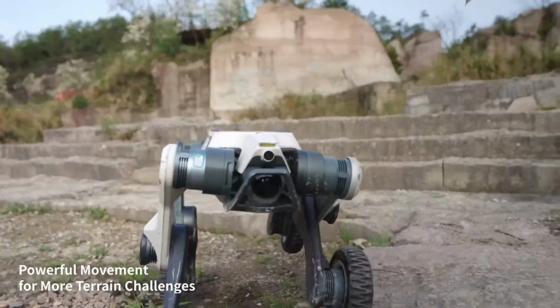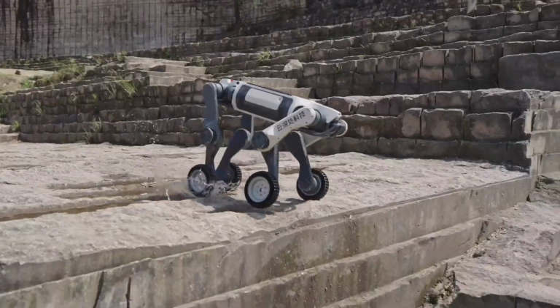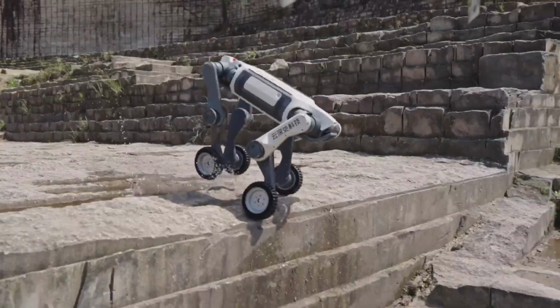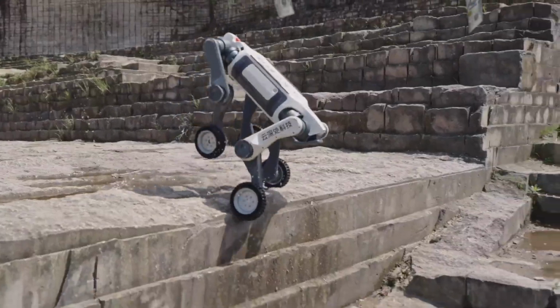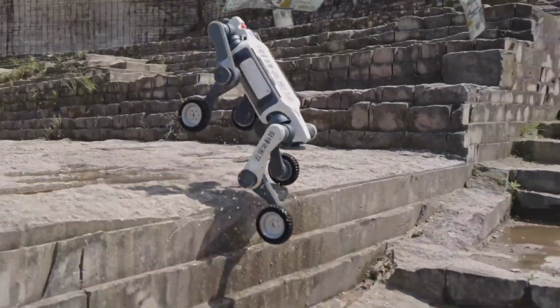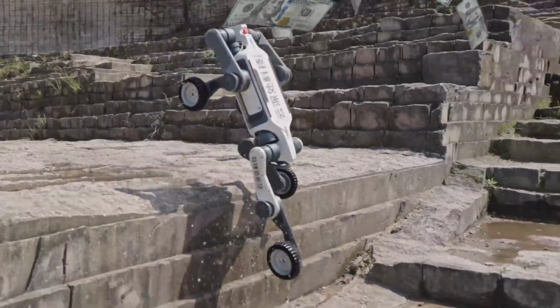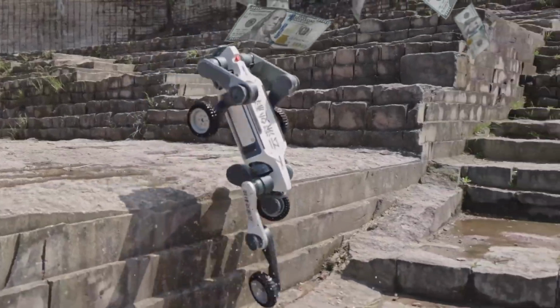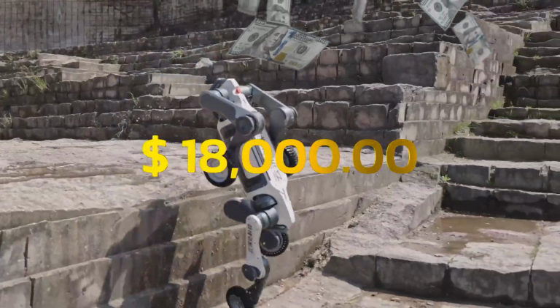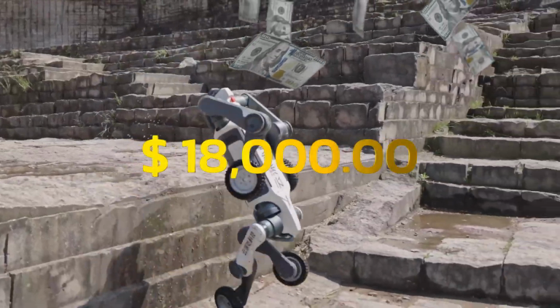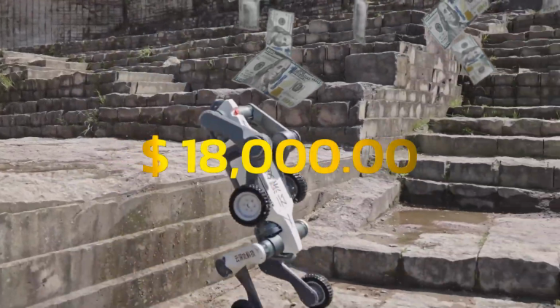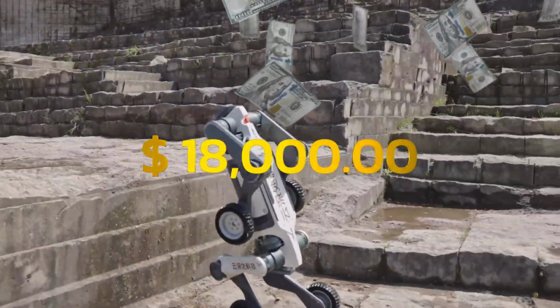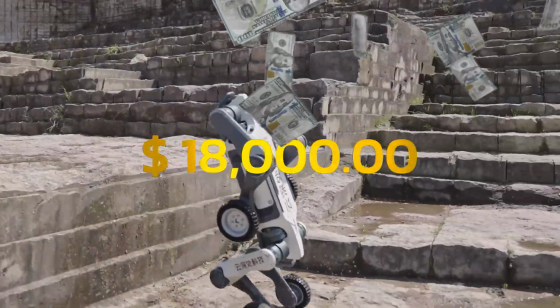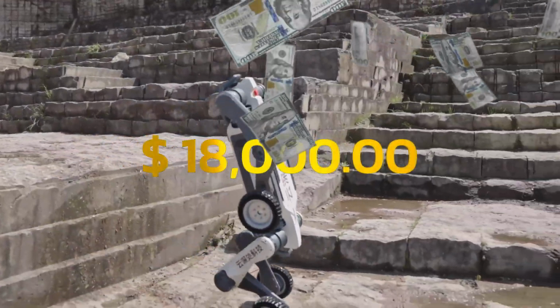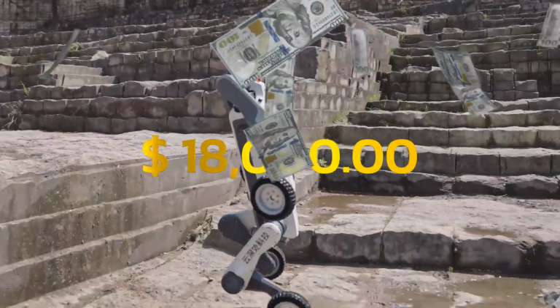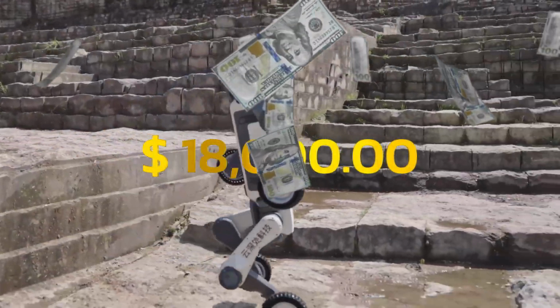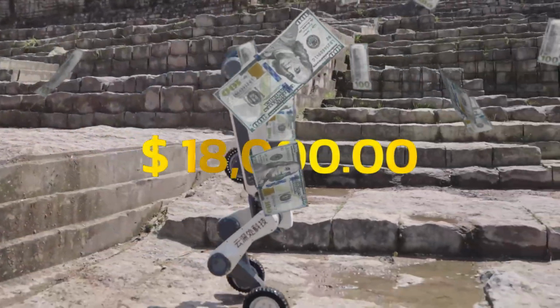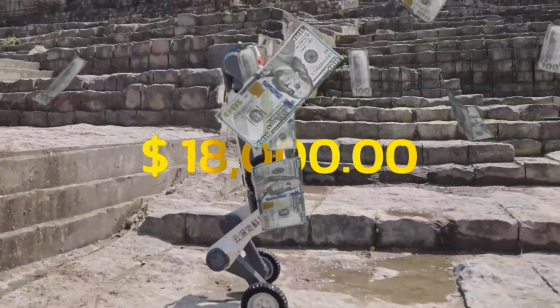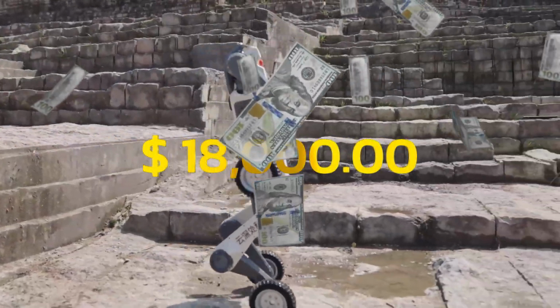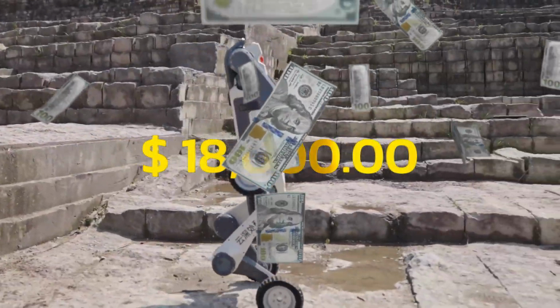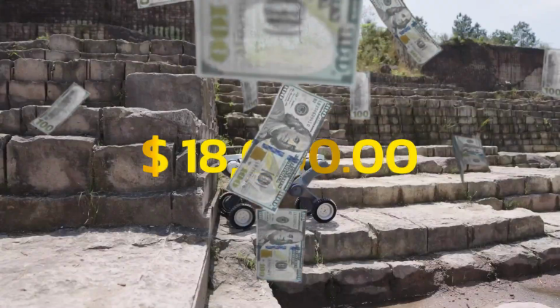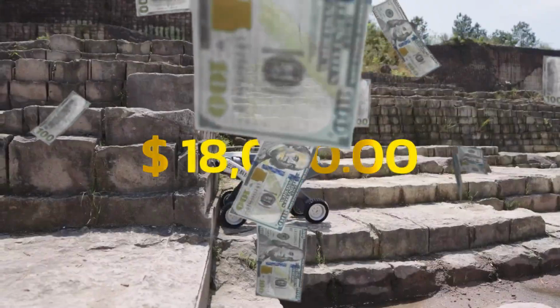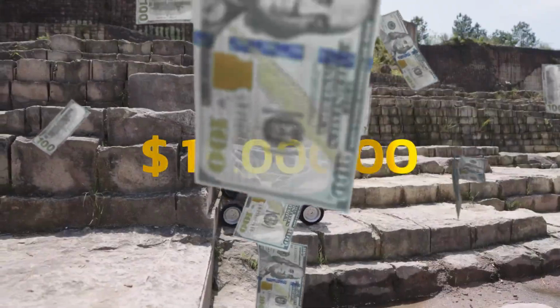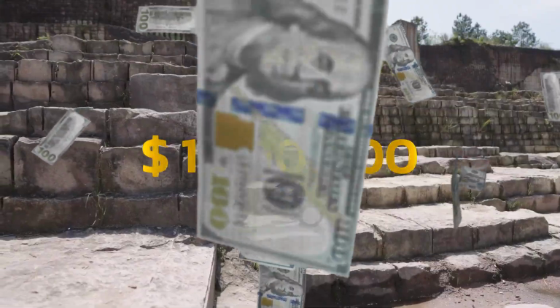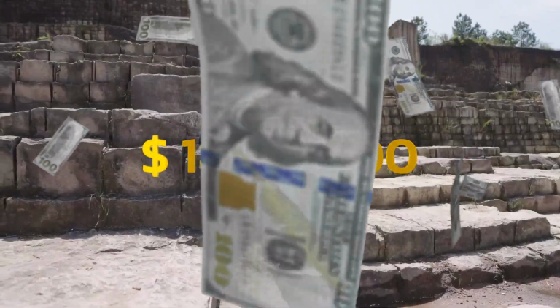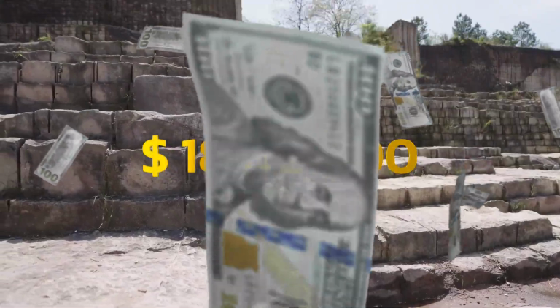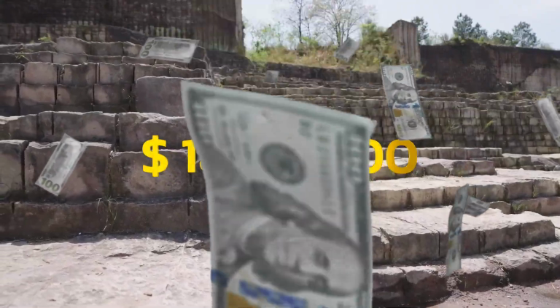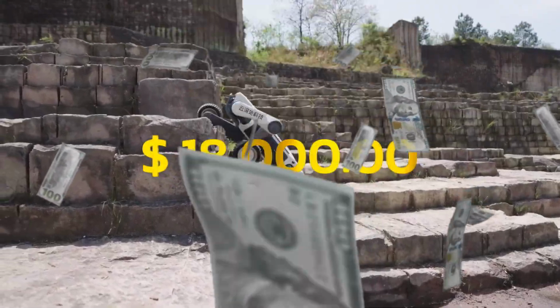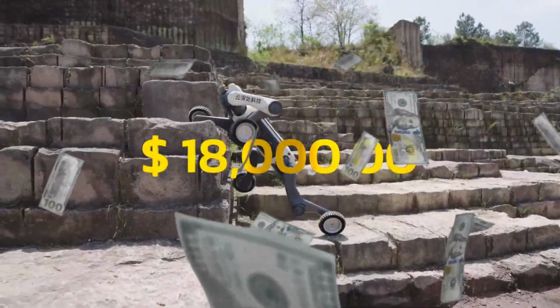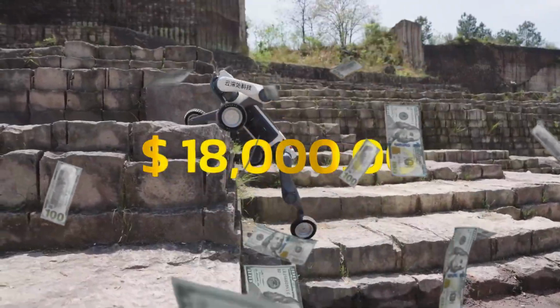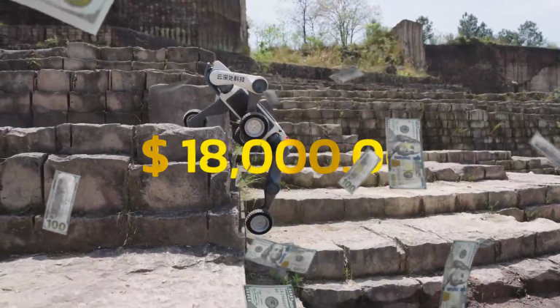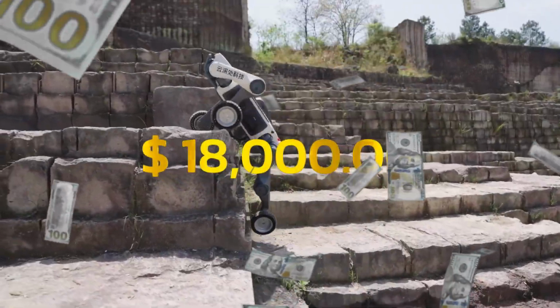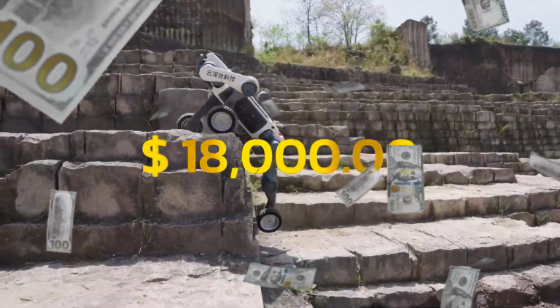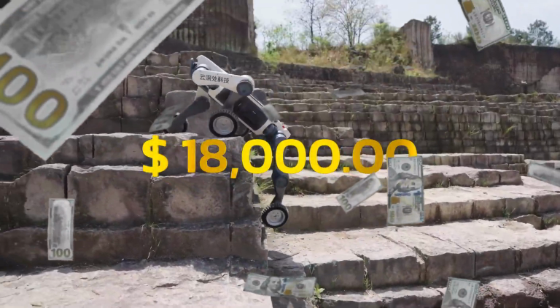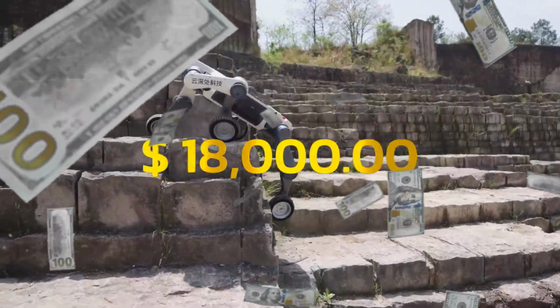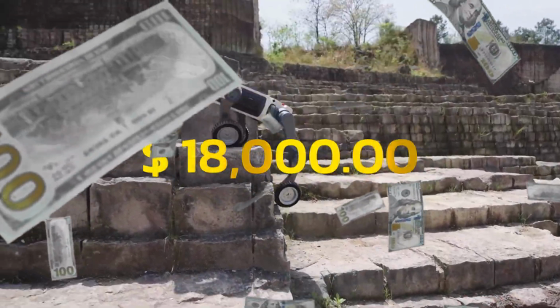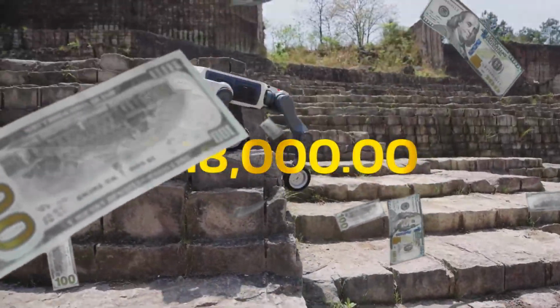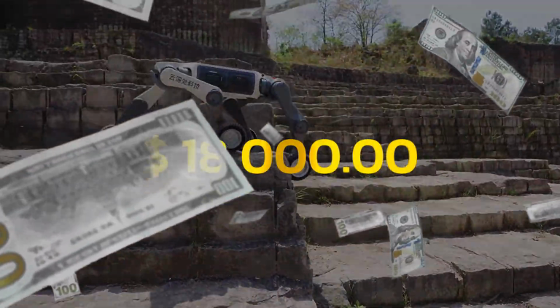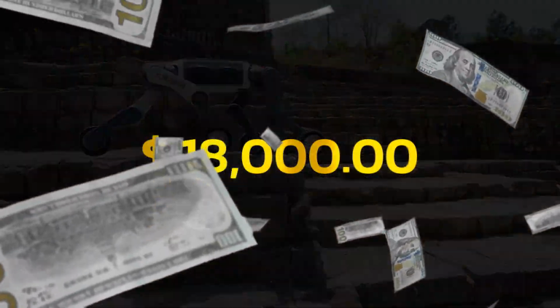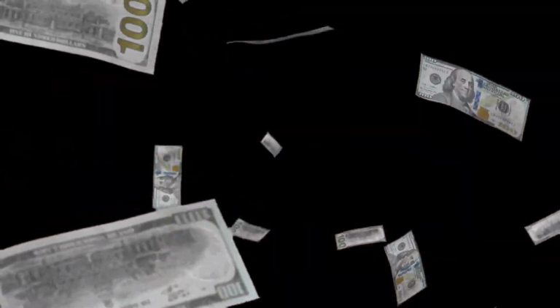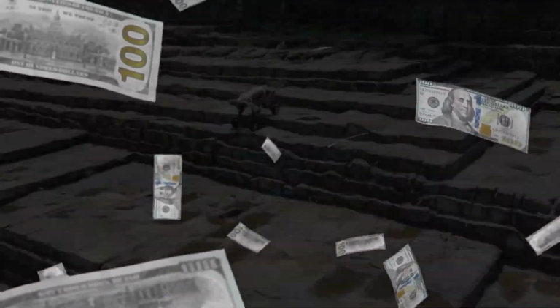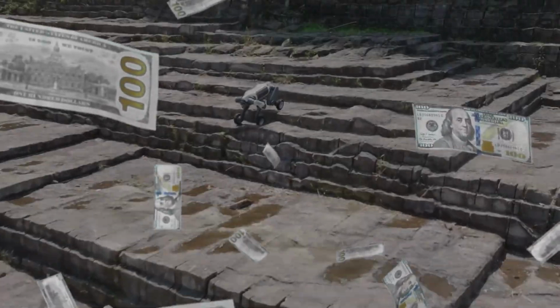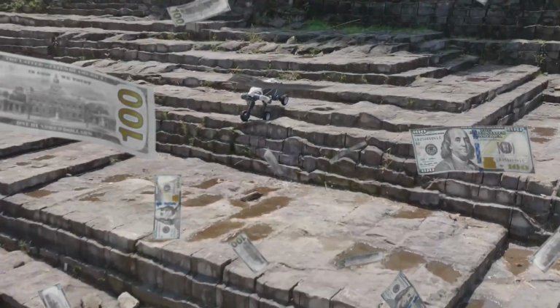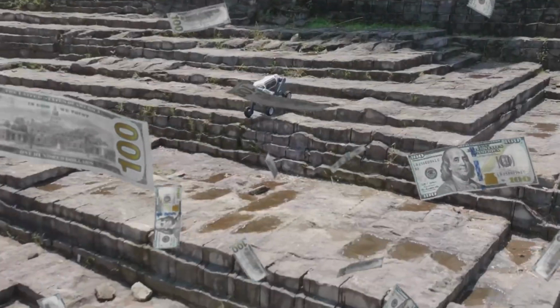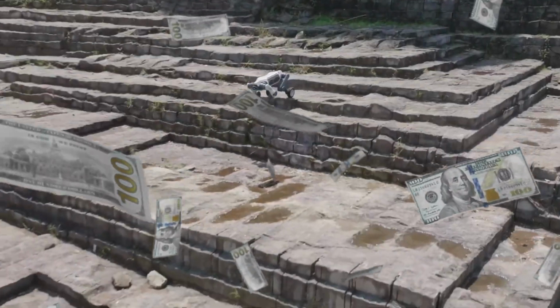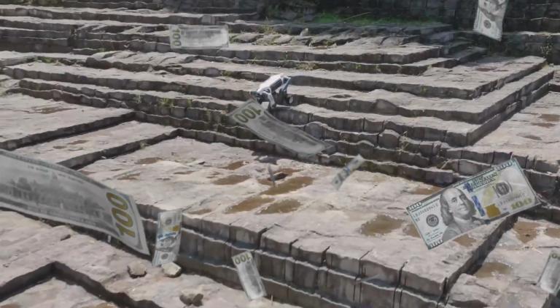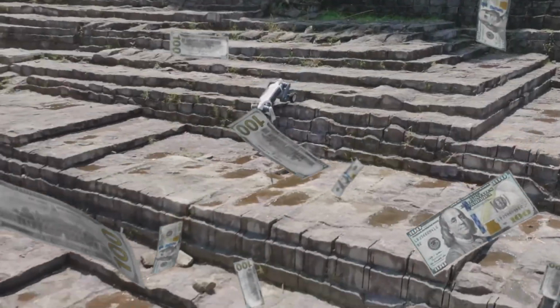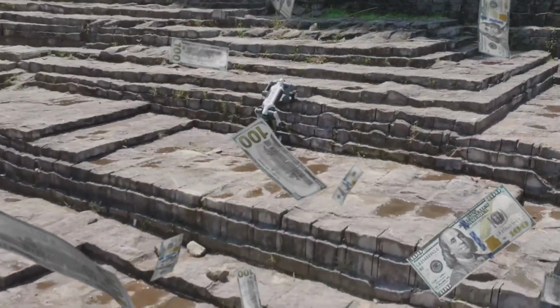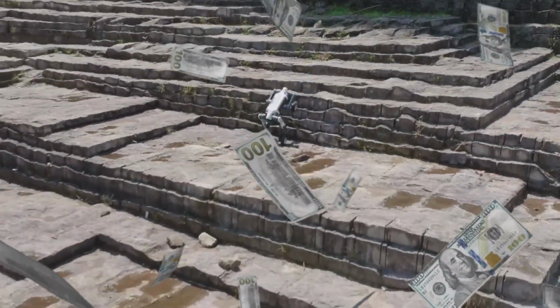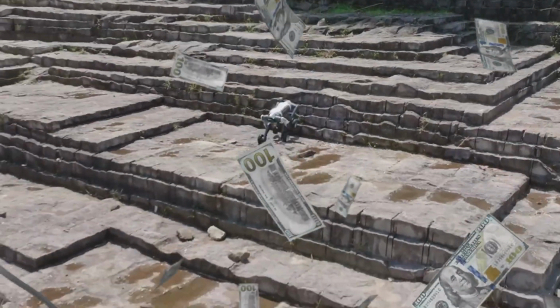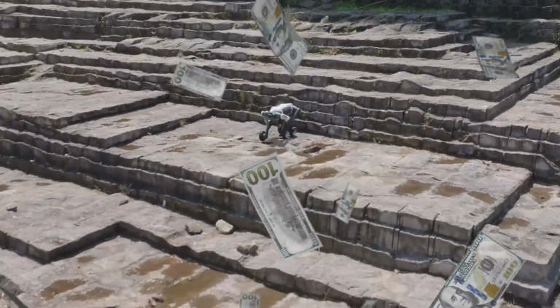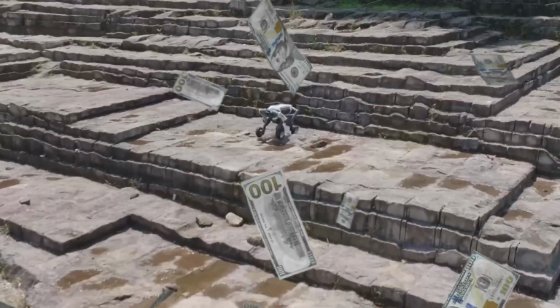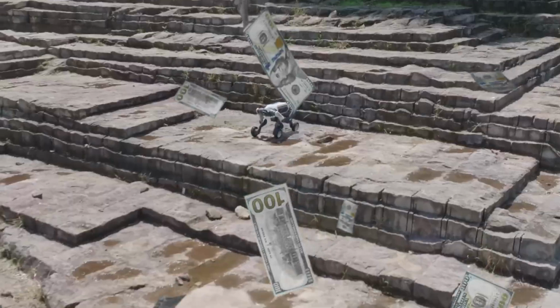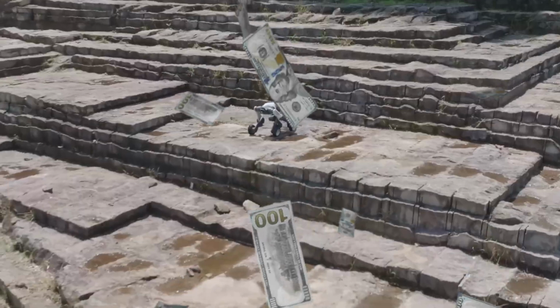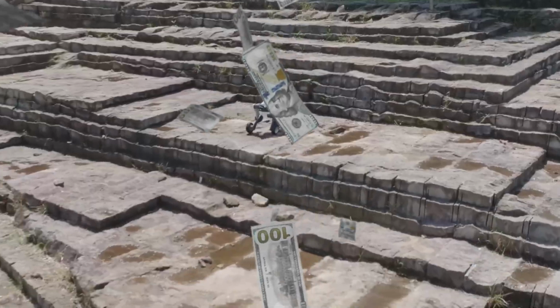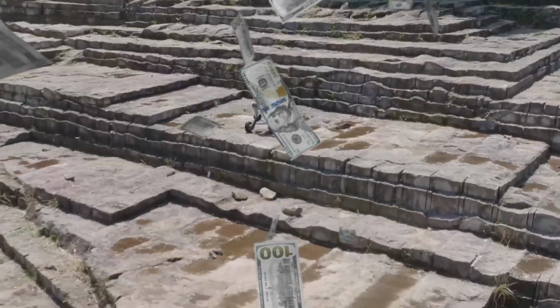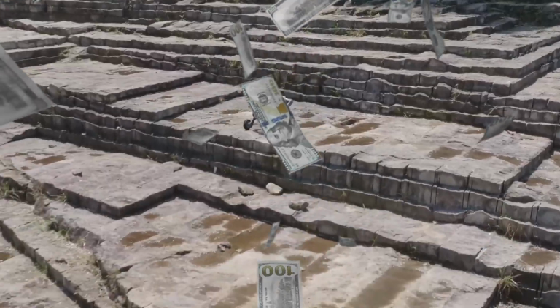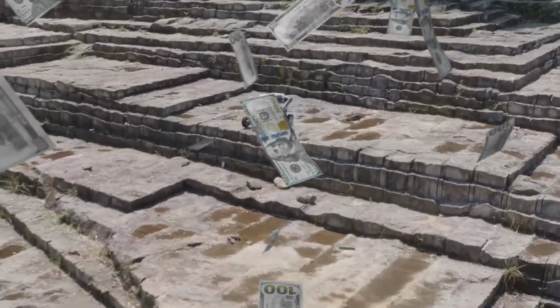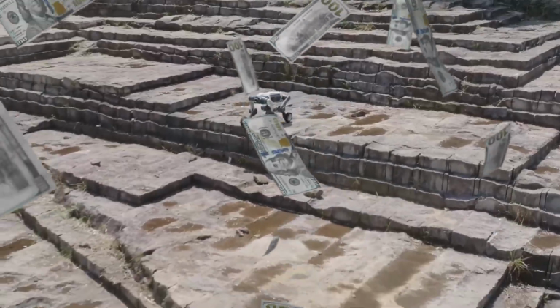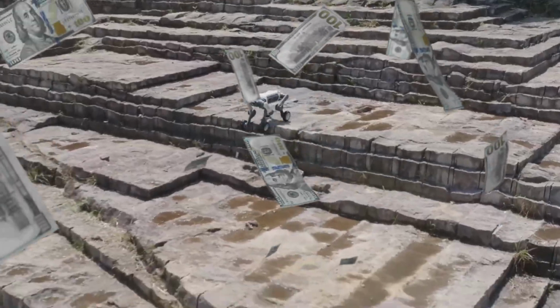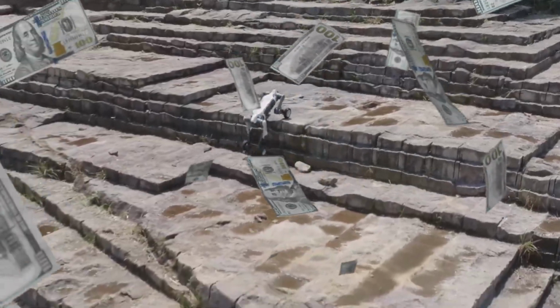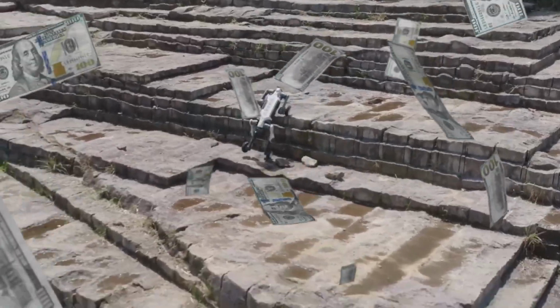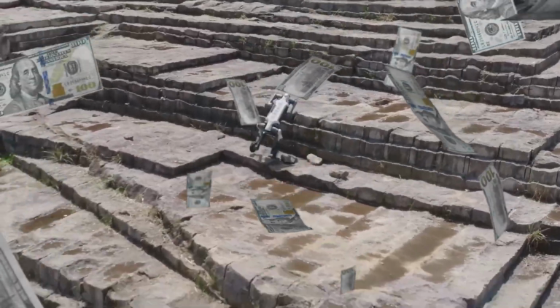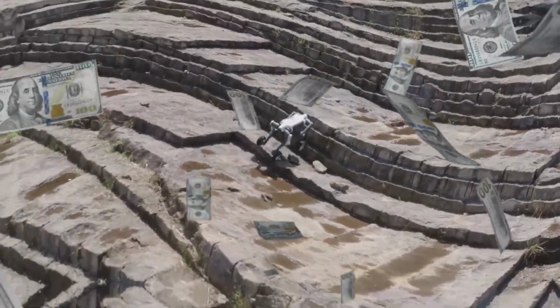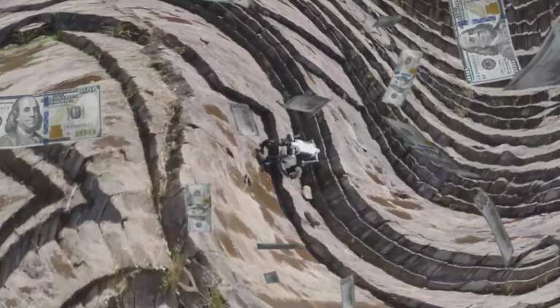Price tag? Around $18,000 for the standard model, which, for this level of performance, is a serious deal.